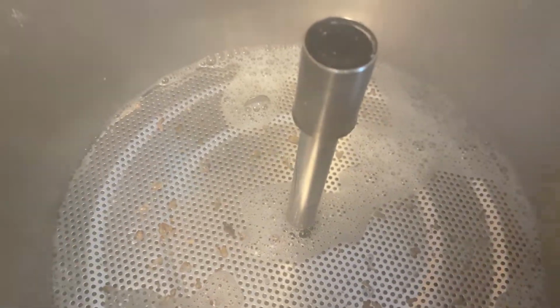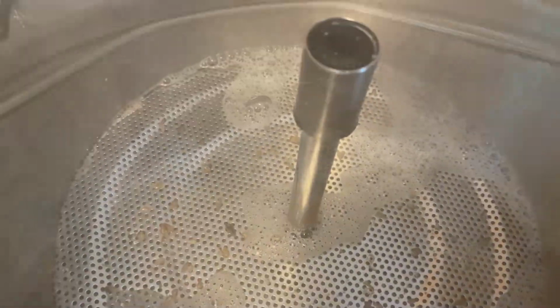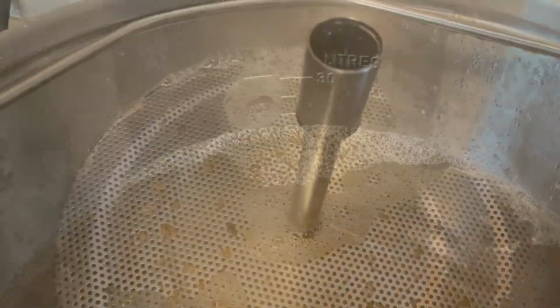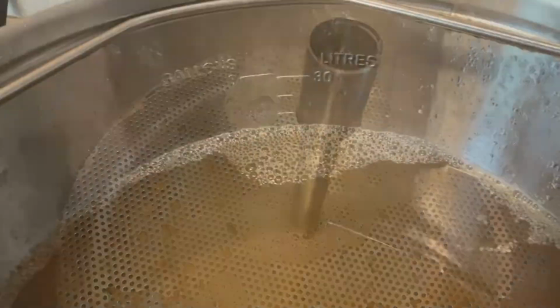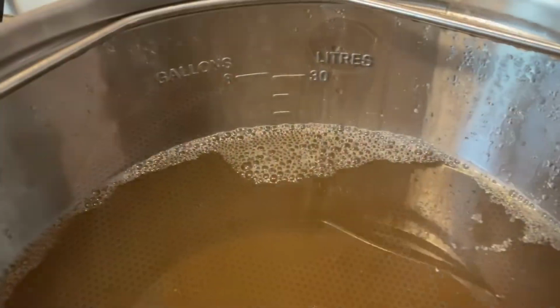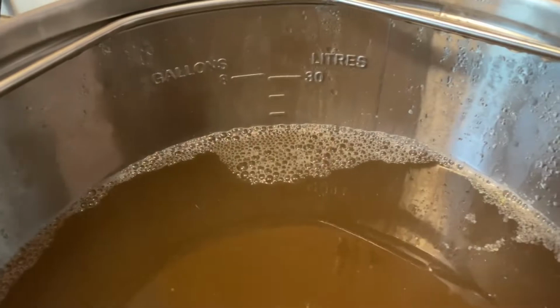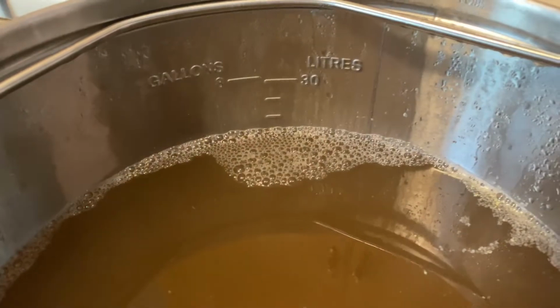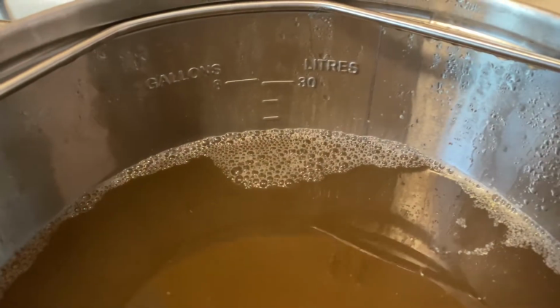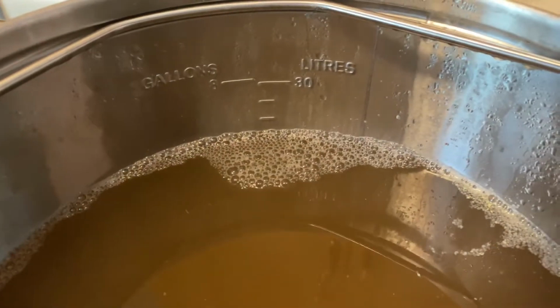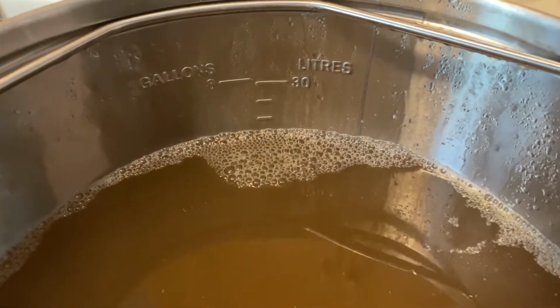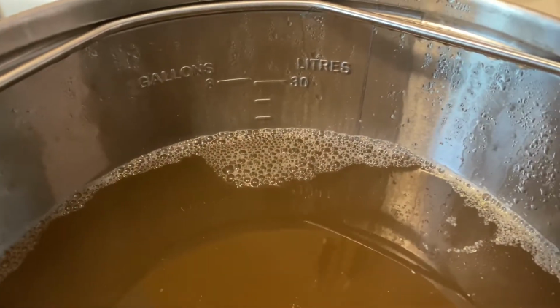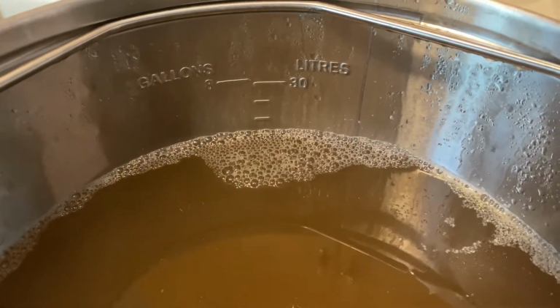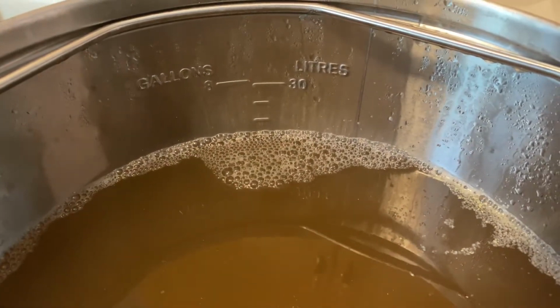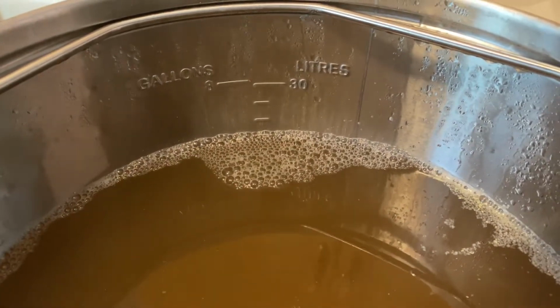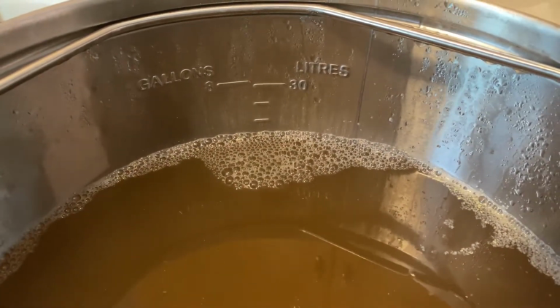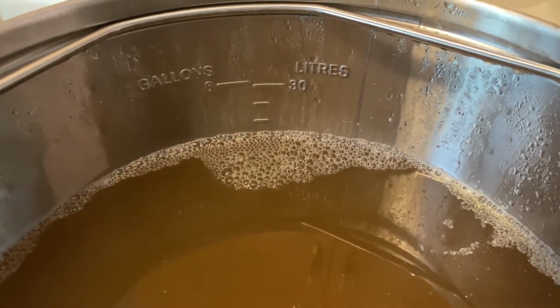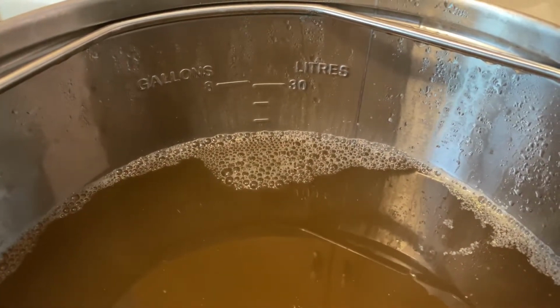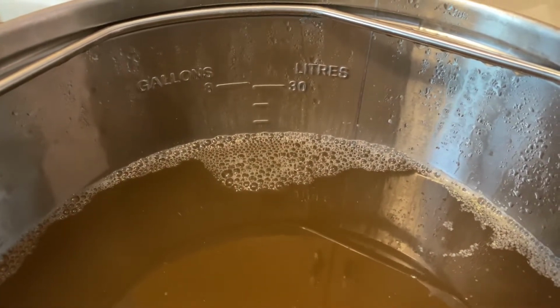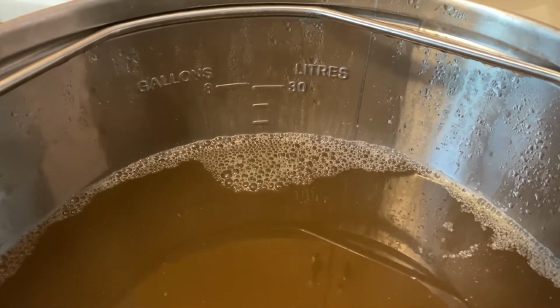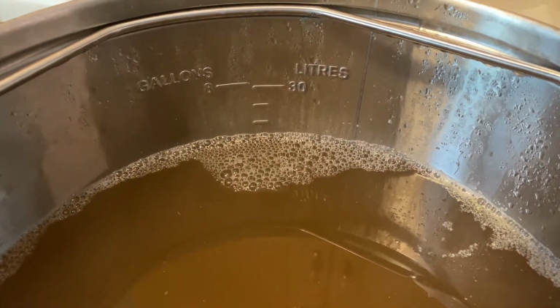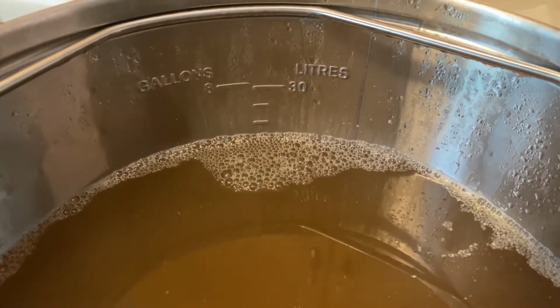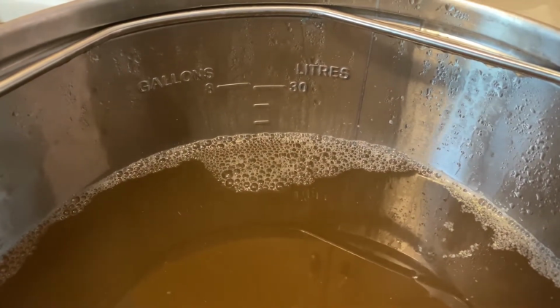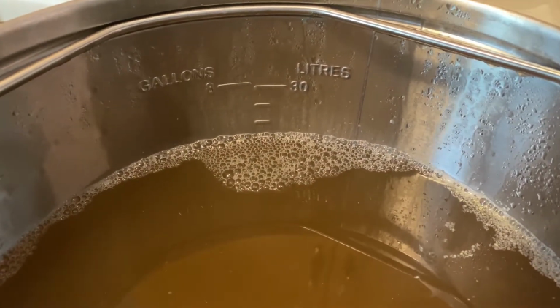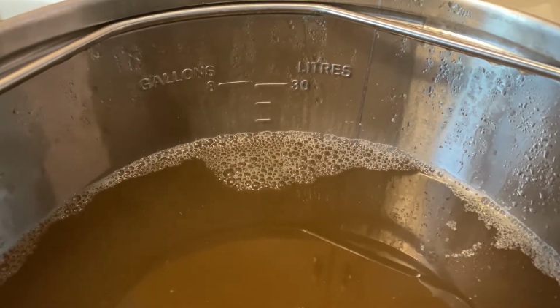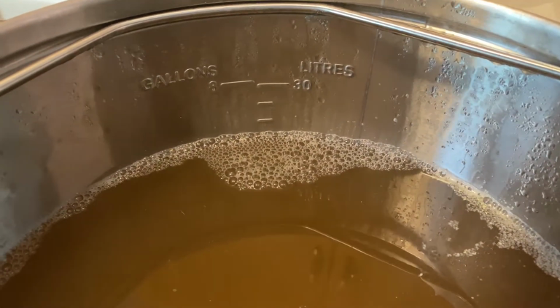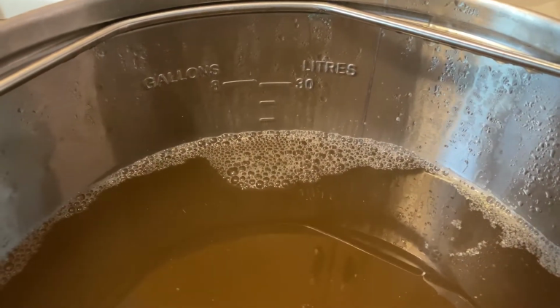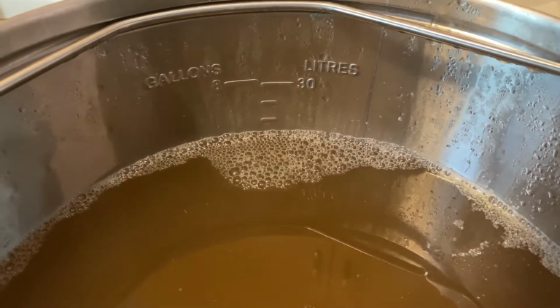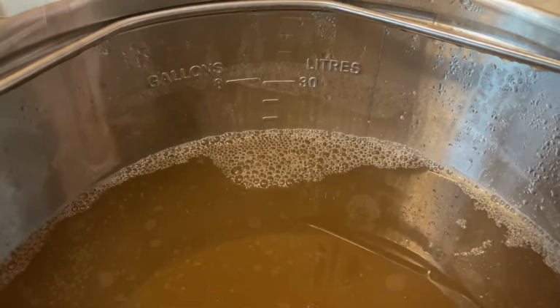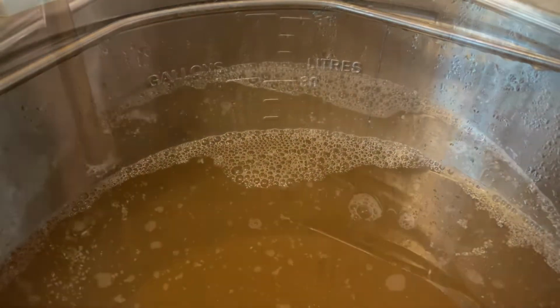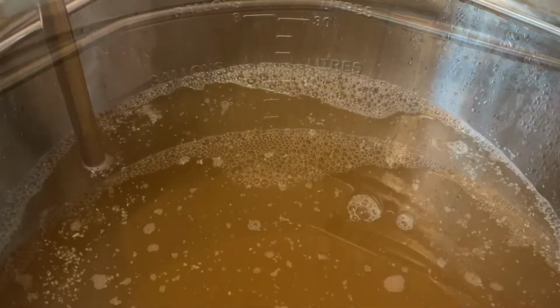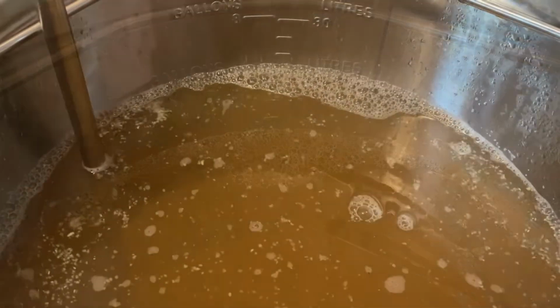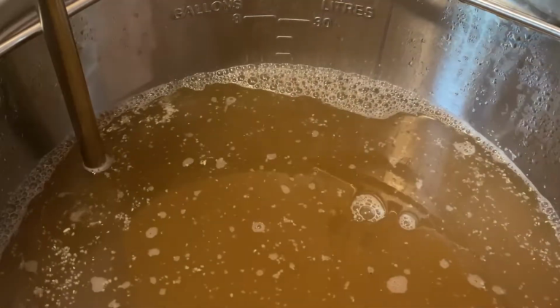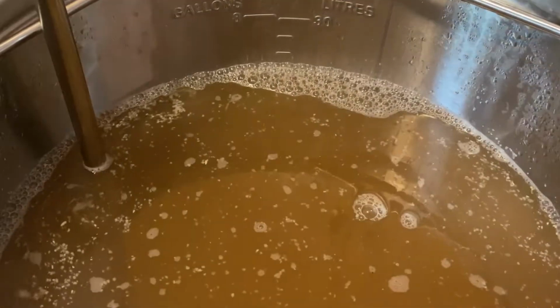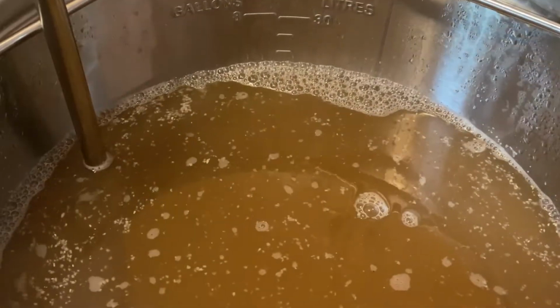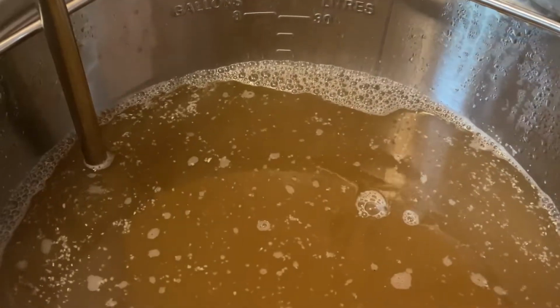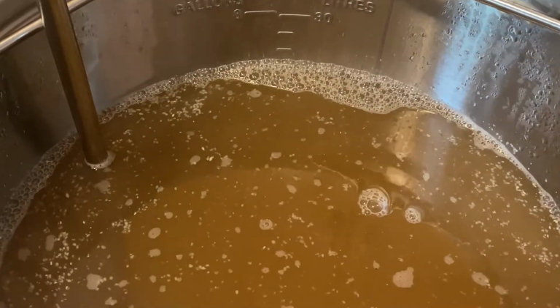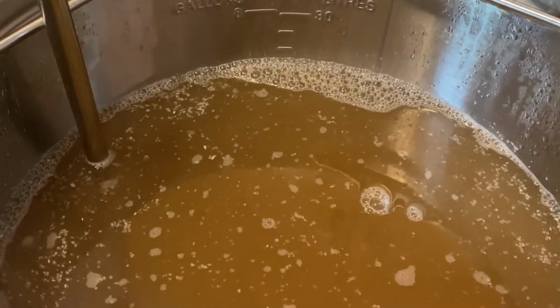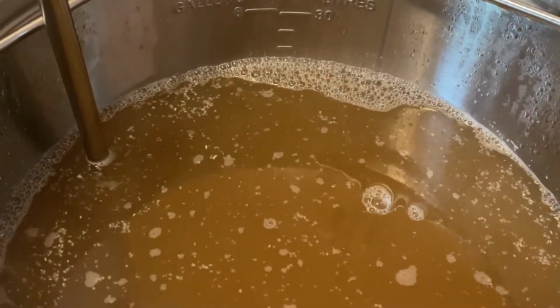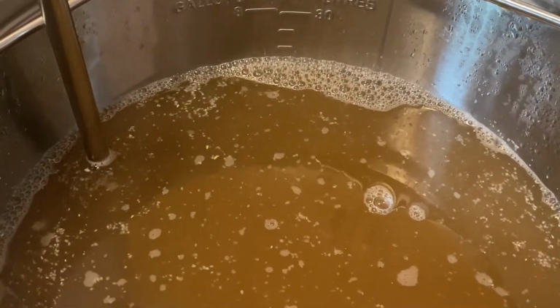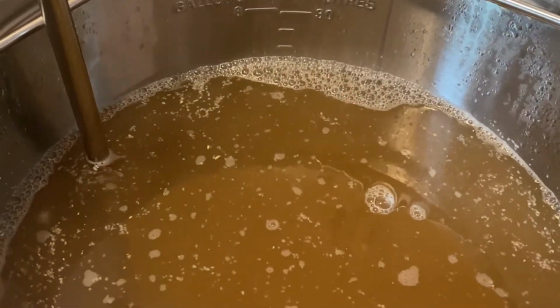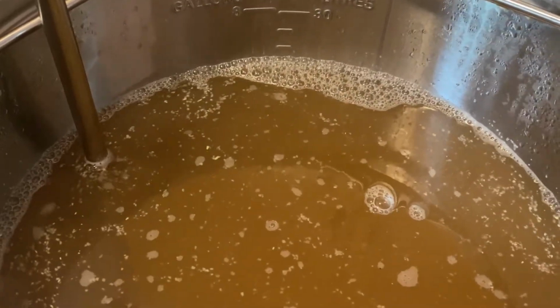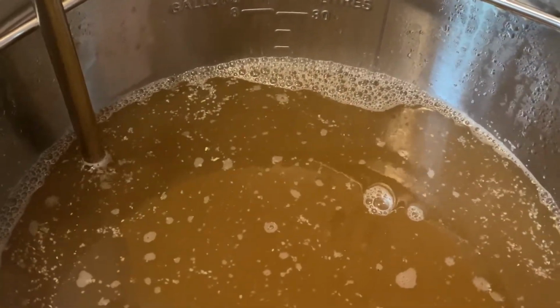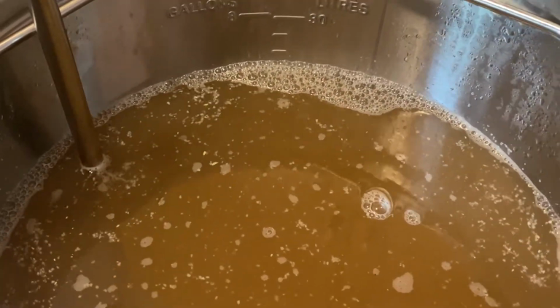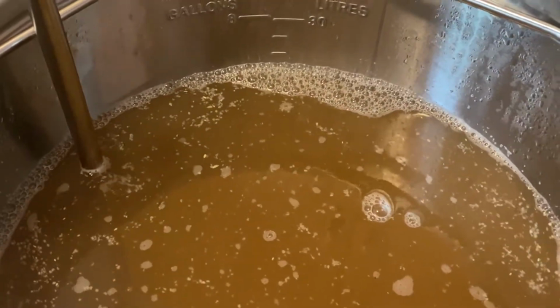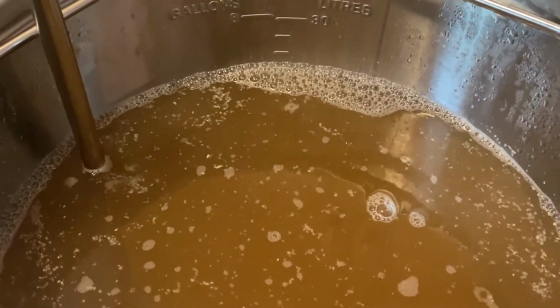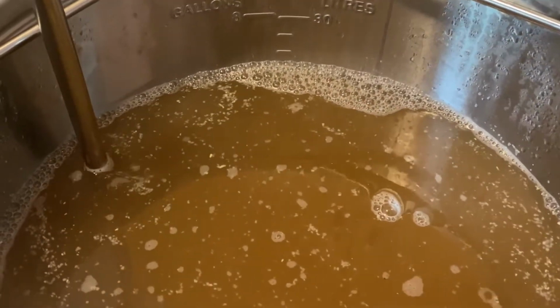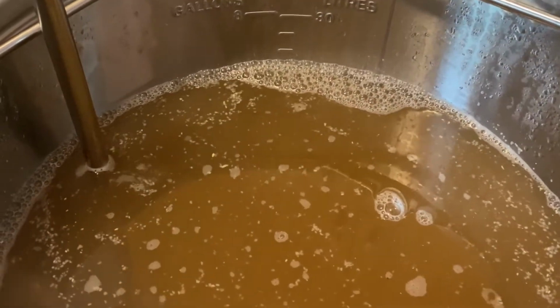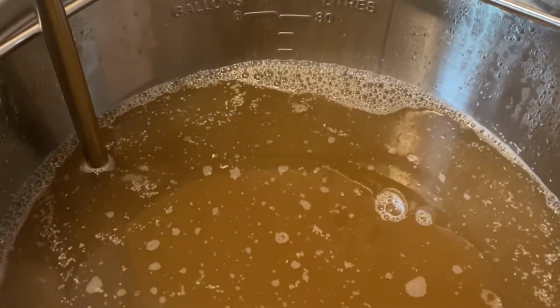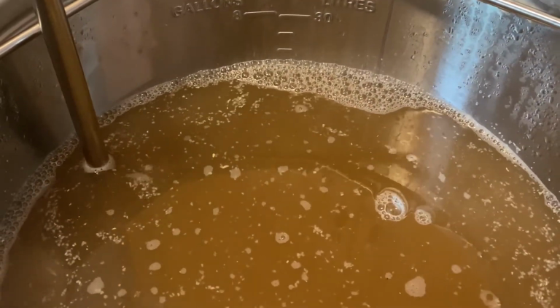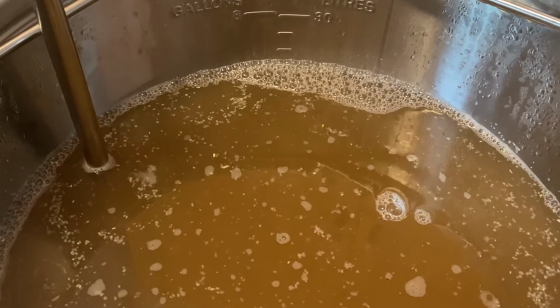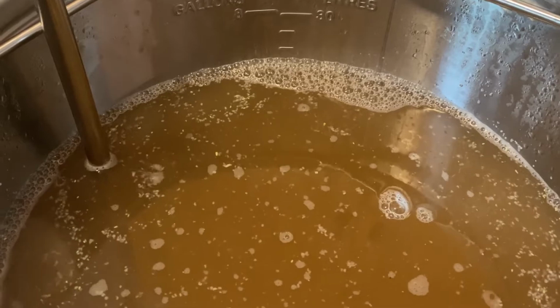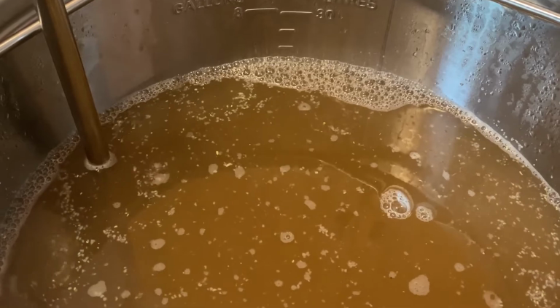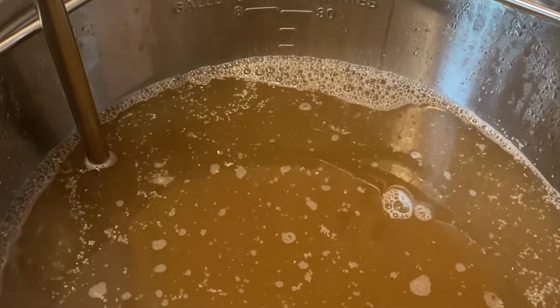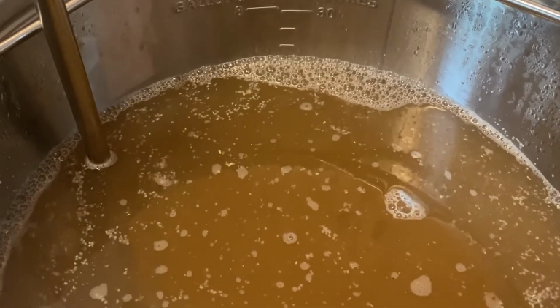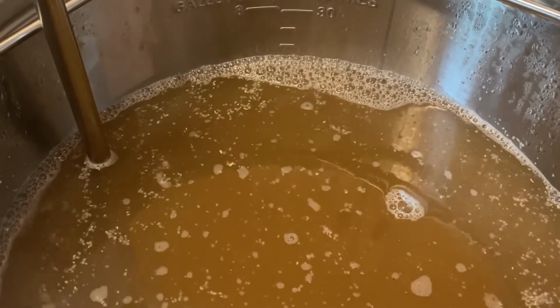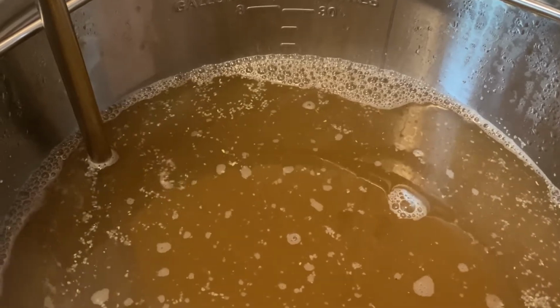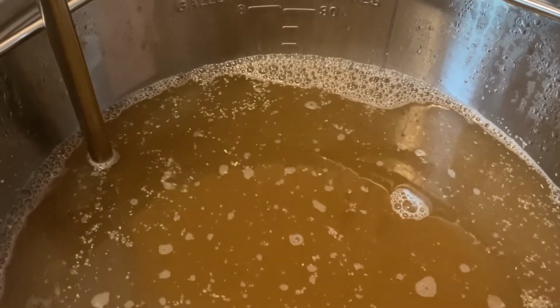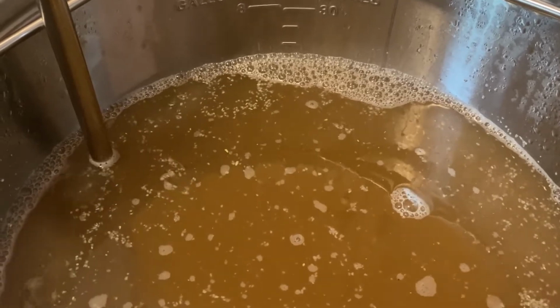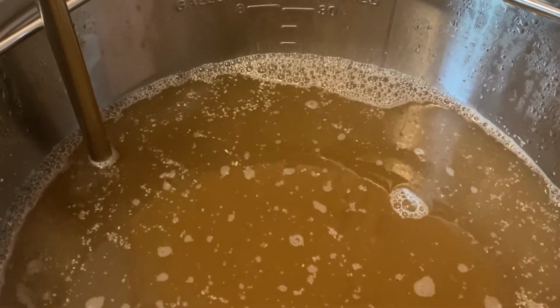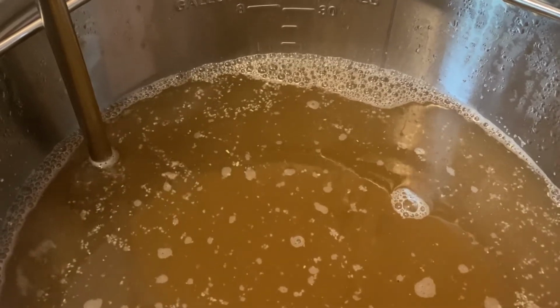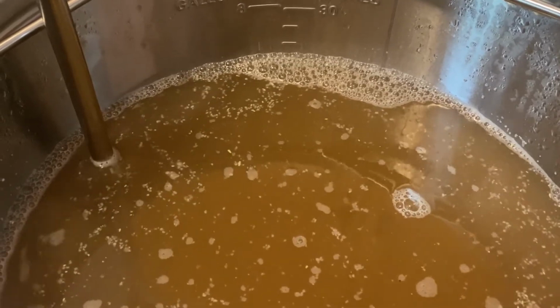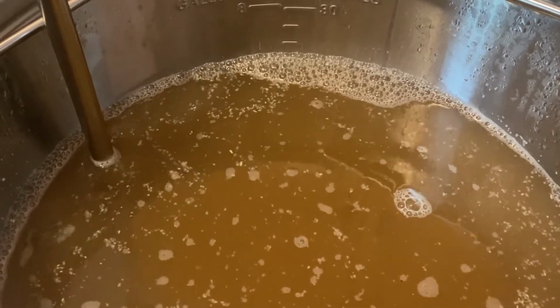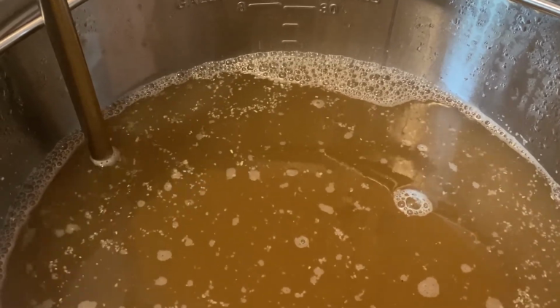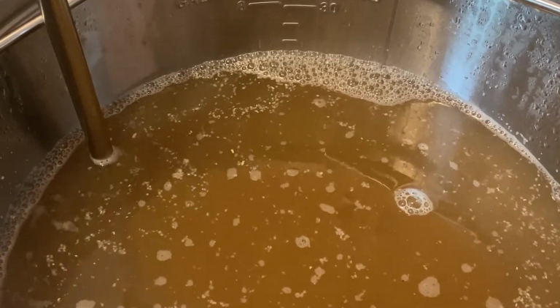So I ended up with seven gallons. I know during the boil I'm going to lose a bit of that, but I hope I get a little over six — hopefully six and a half.